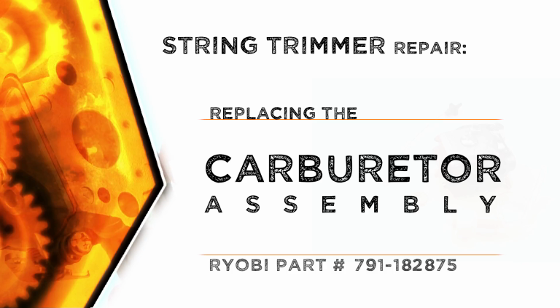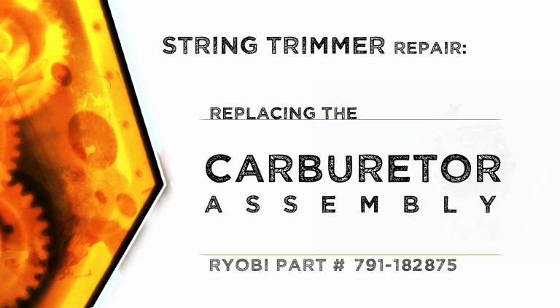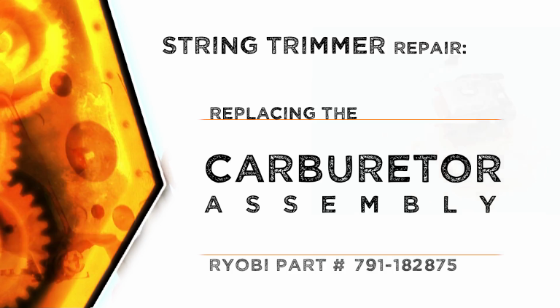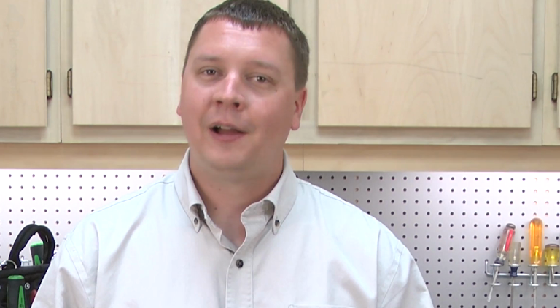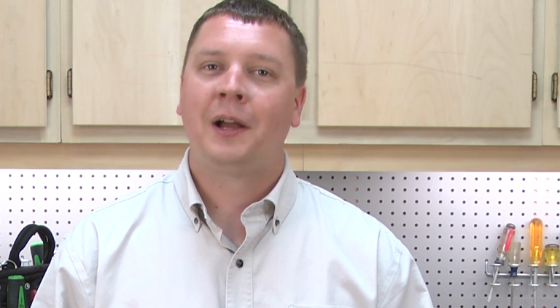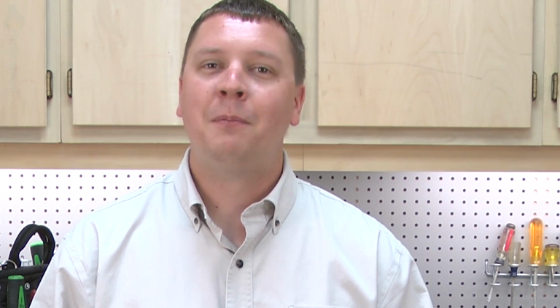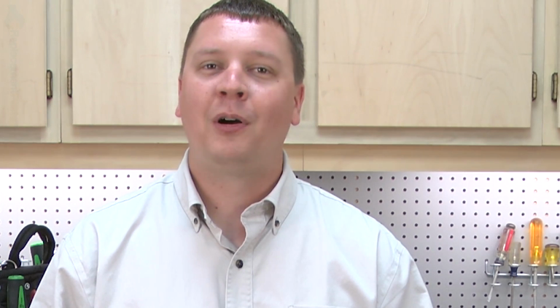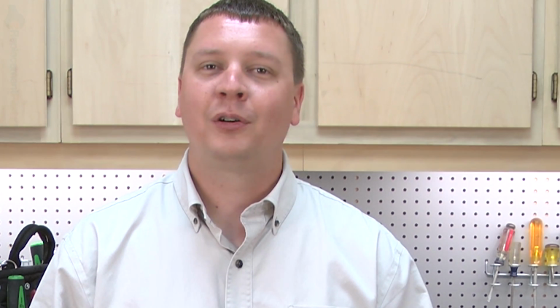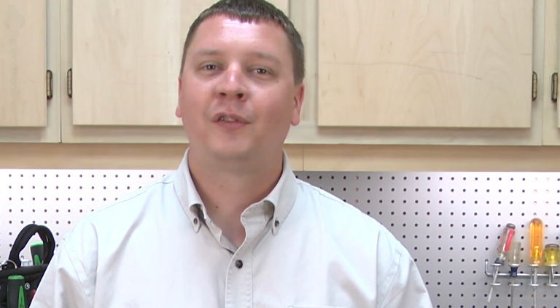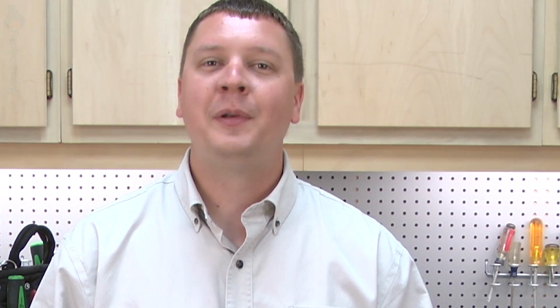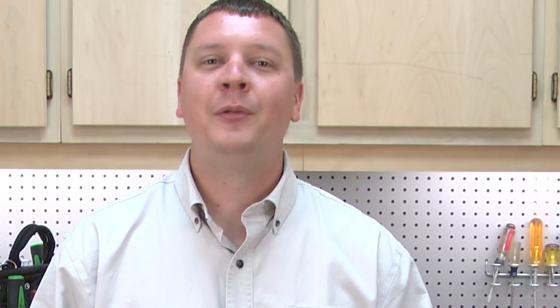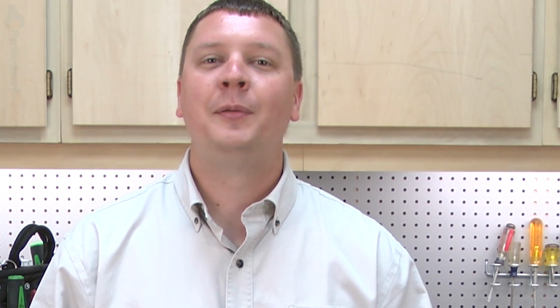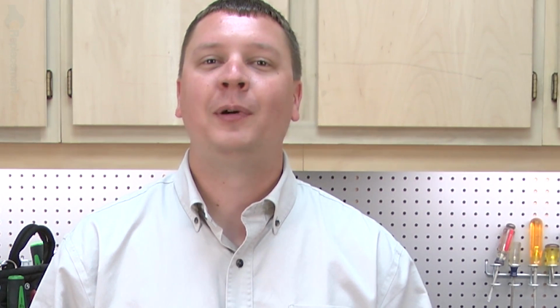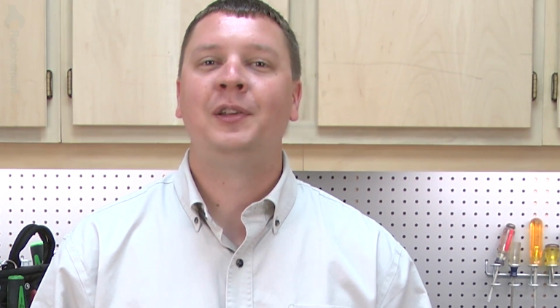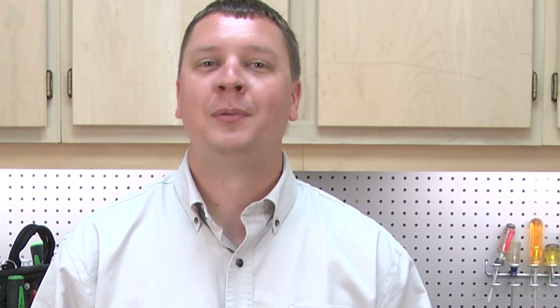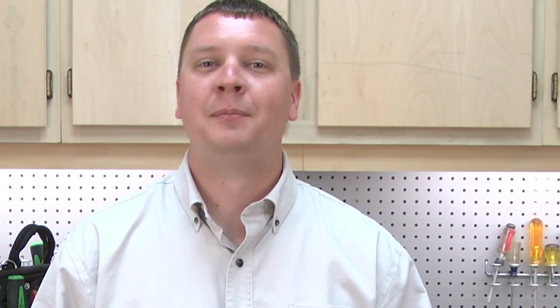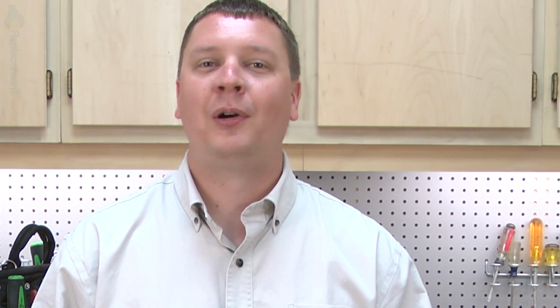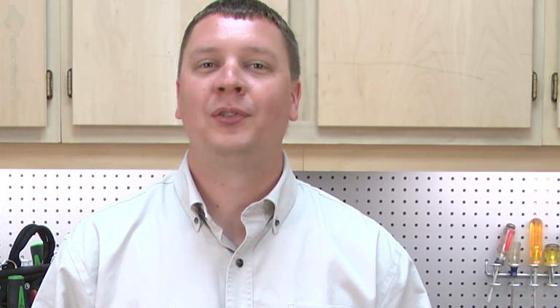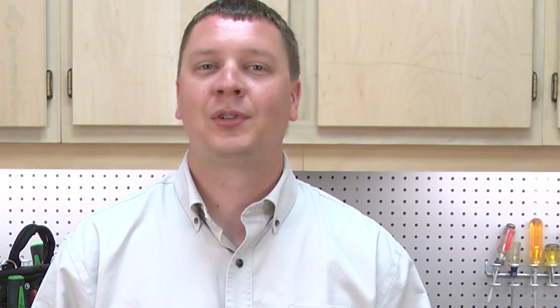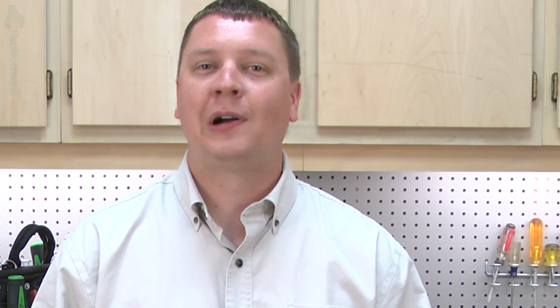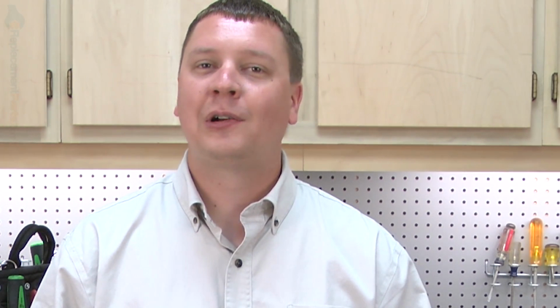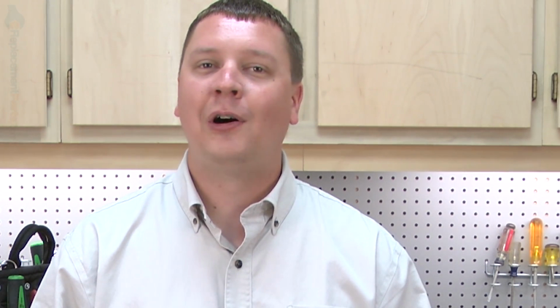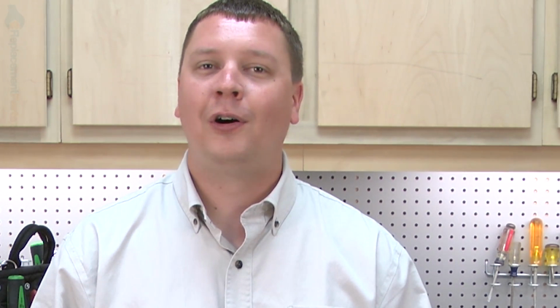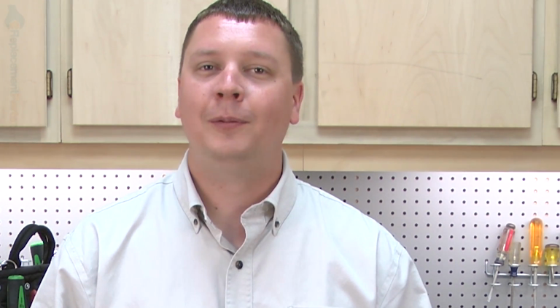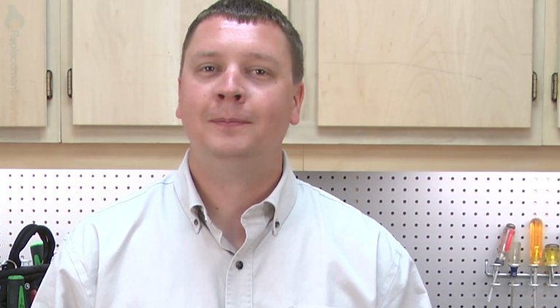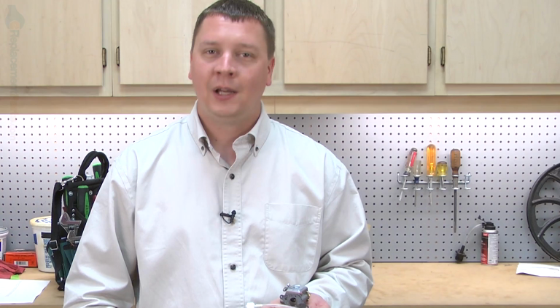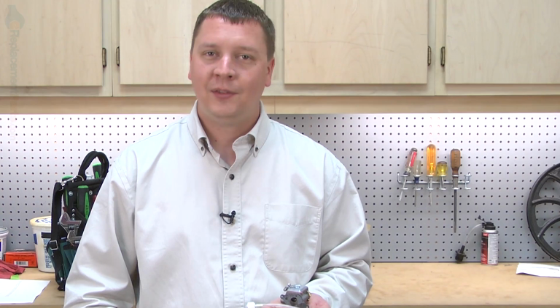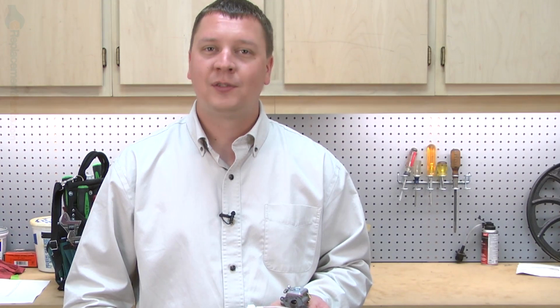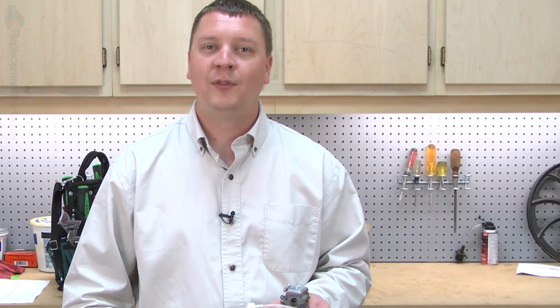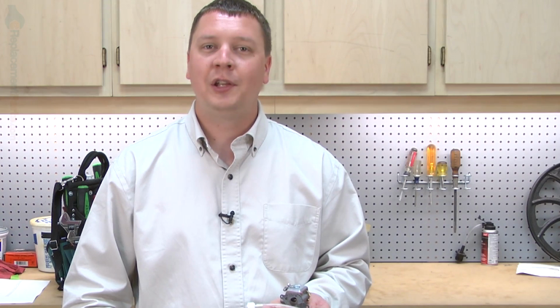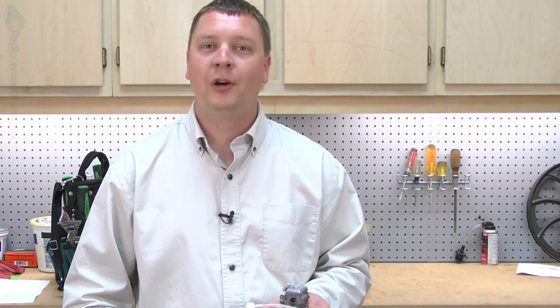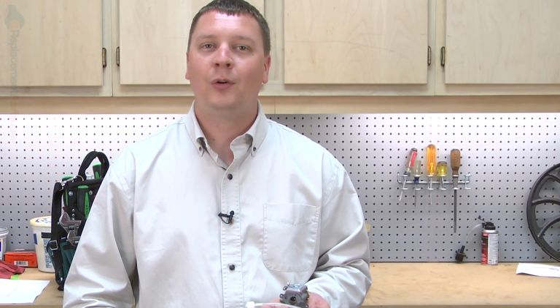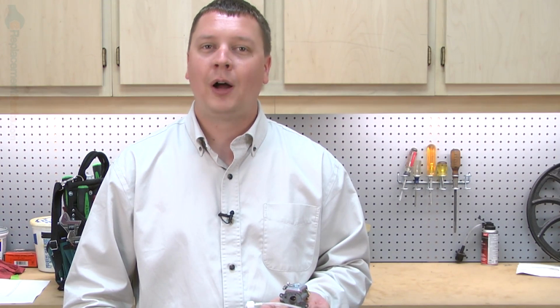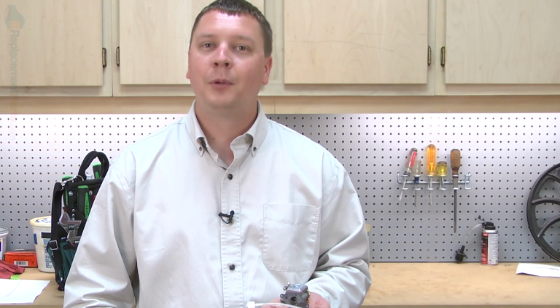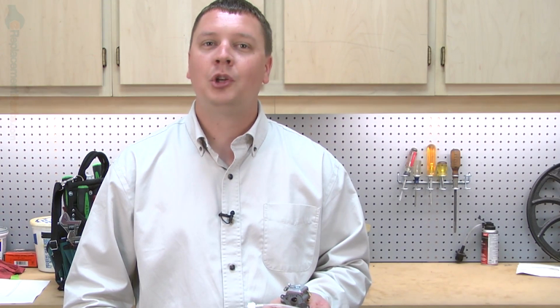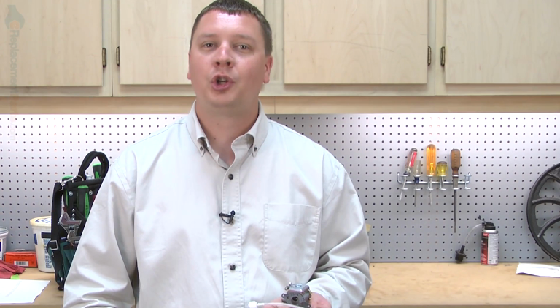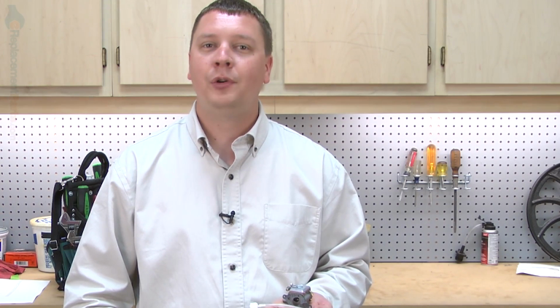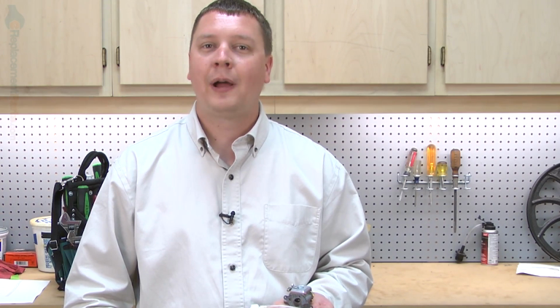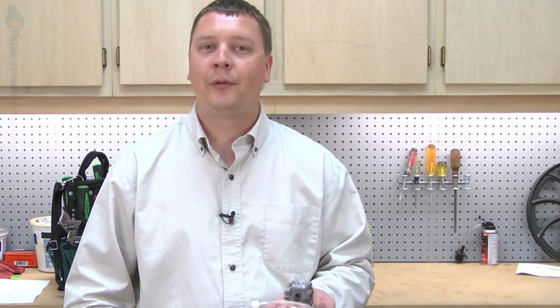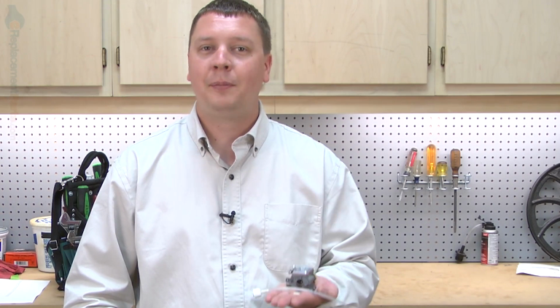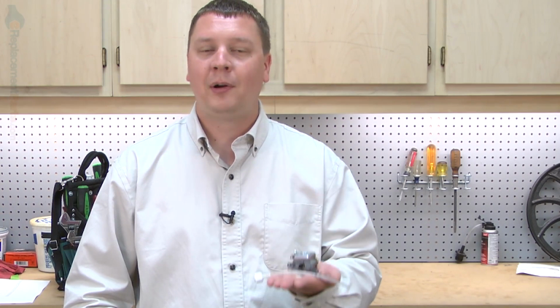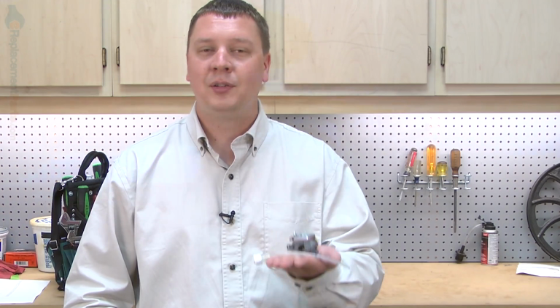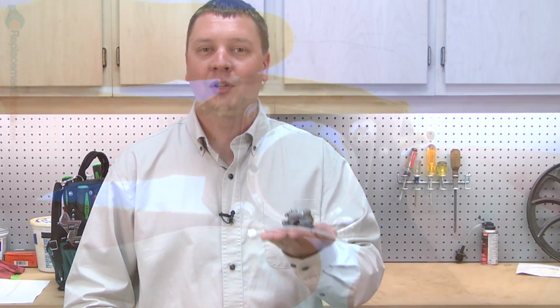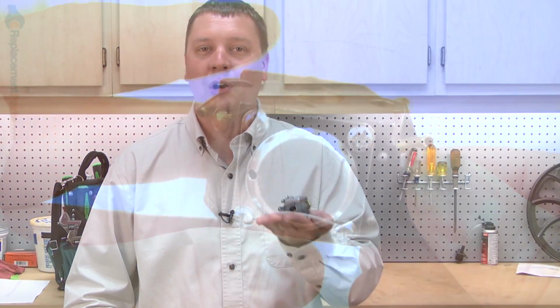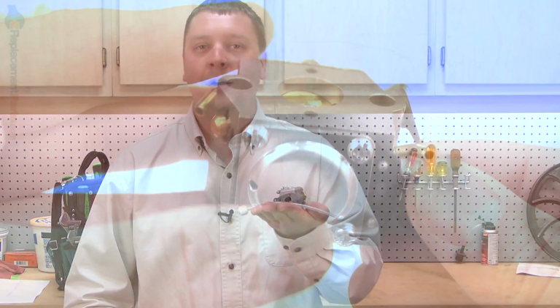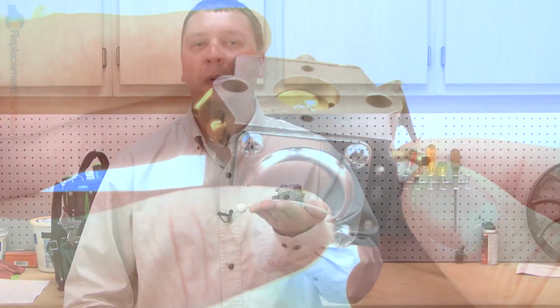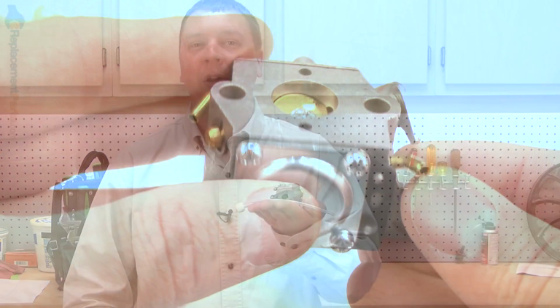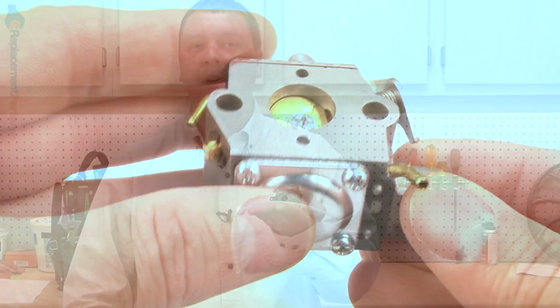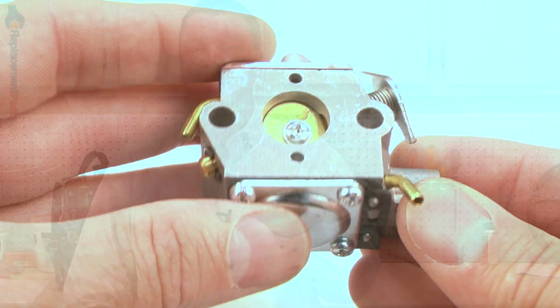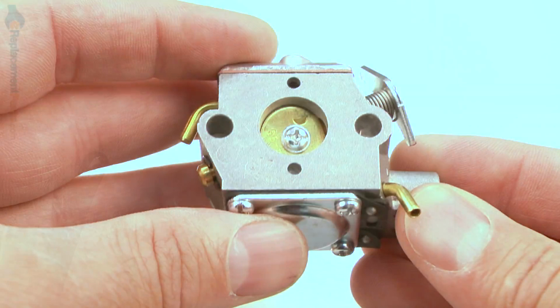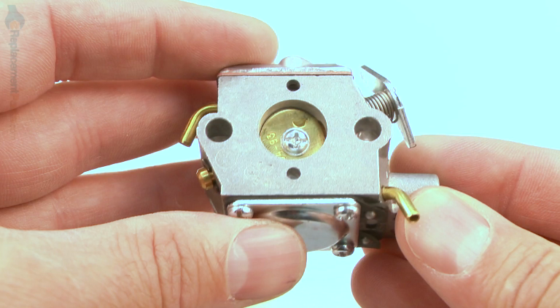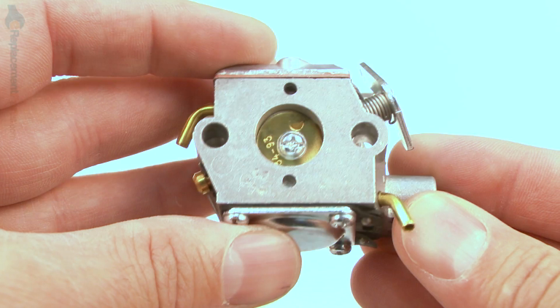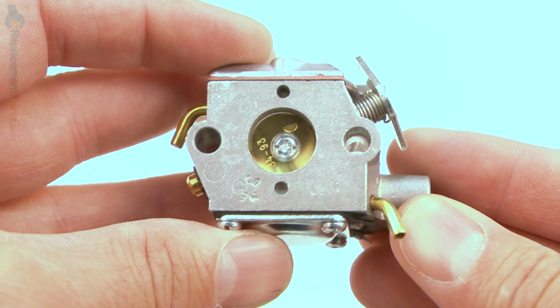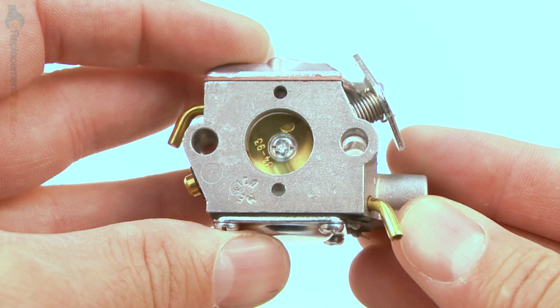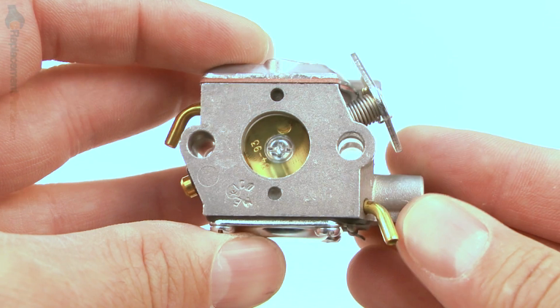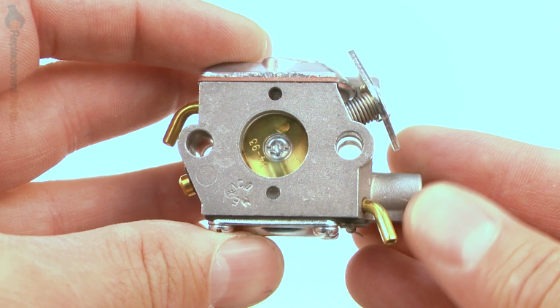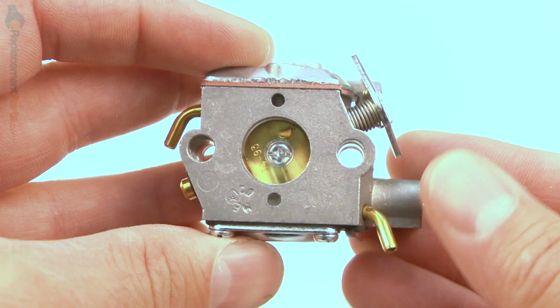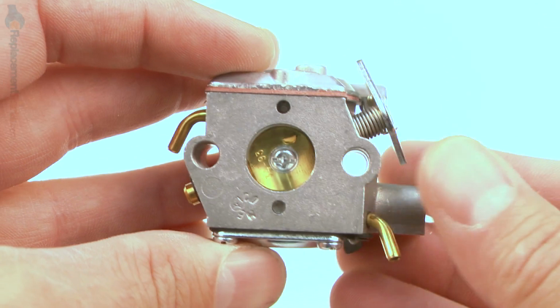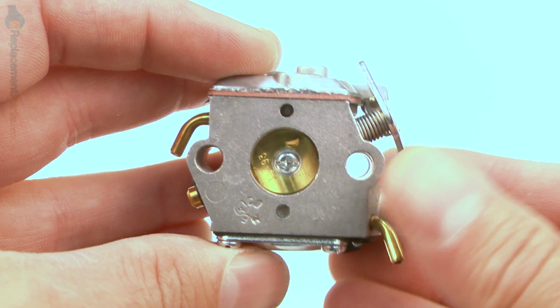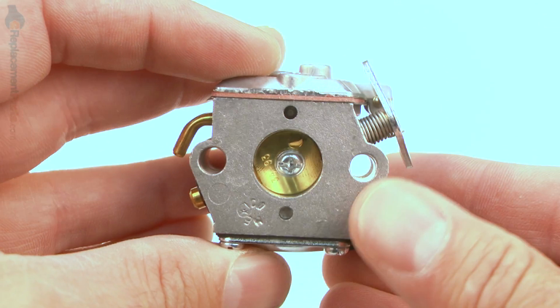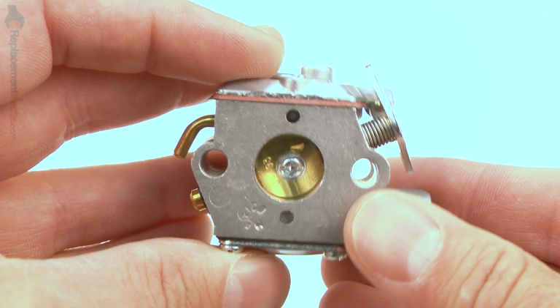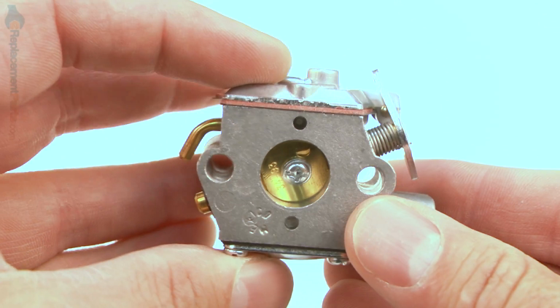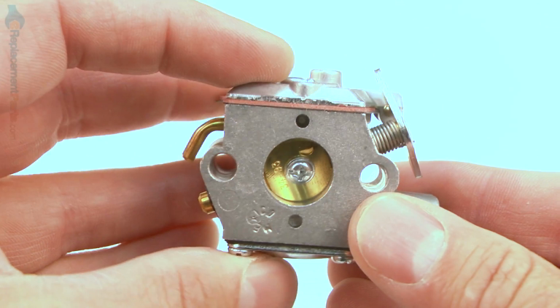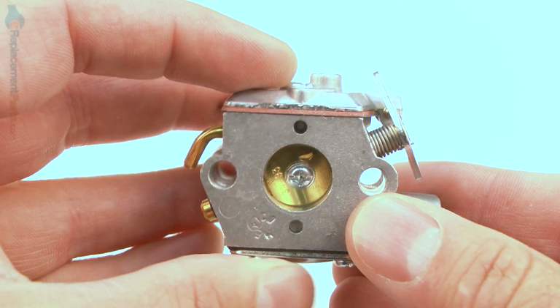Hi, I'm Mark from eReplacementParts.com. In this video, I'm going to show you how to replace the carburetor assembly on a Ryobi trimmer.